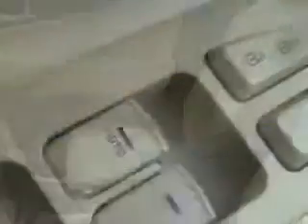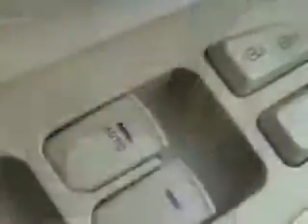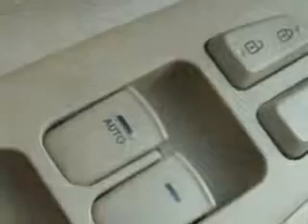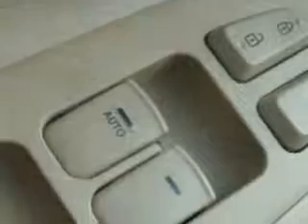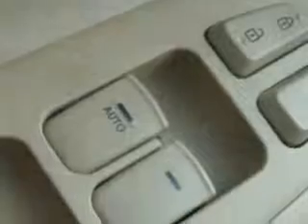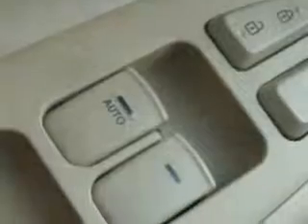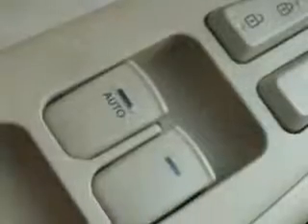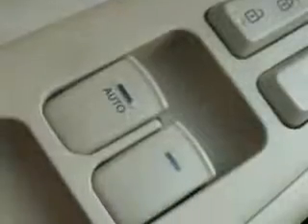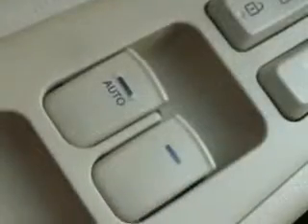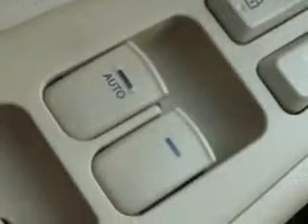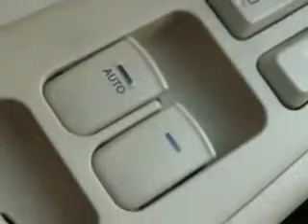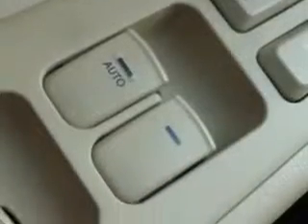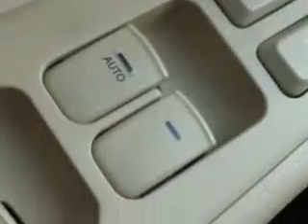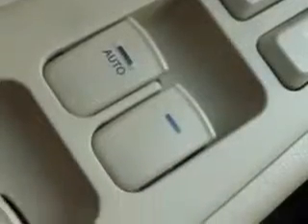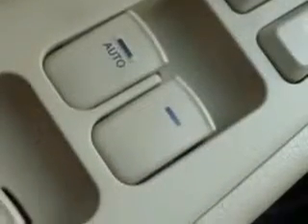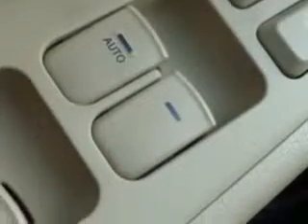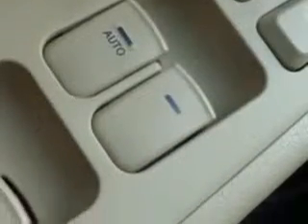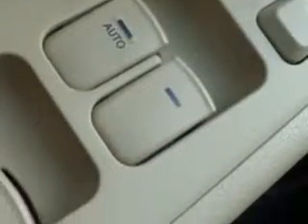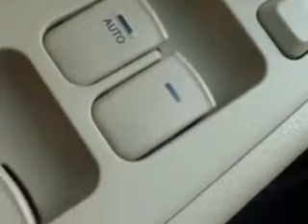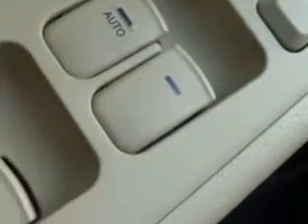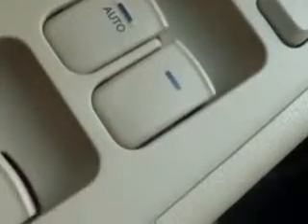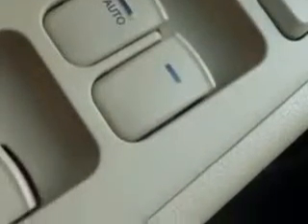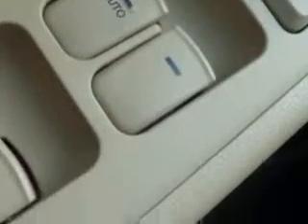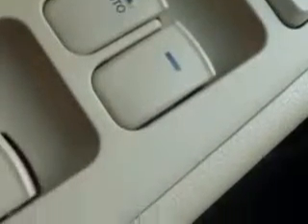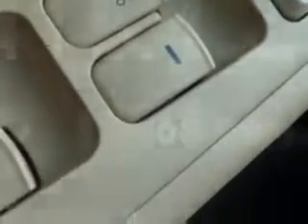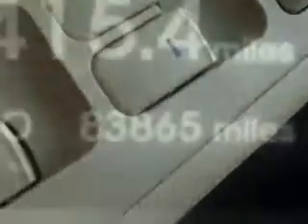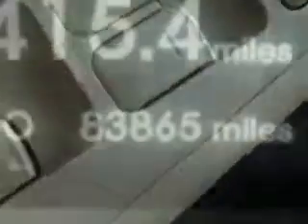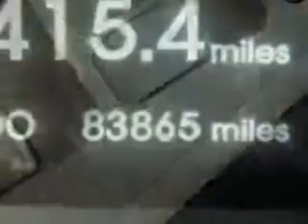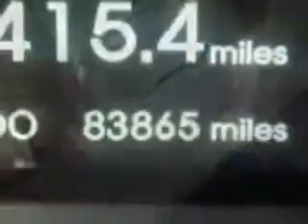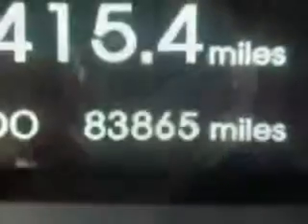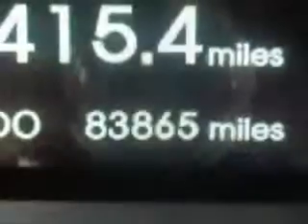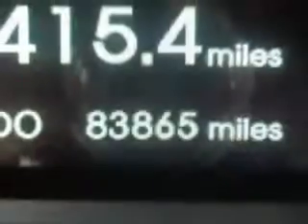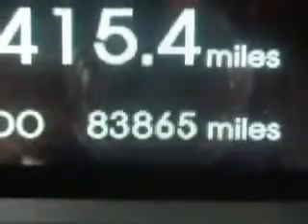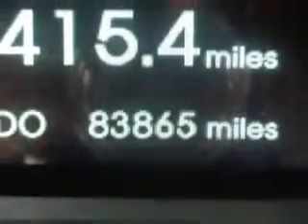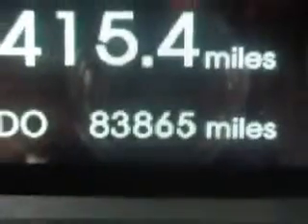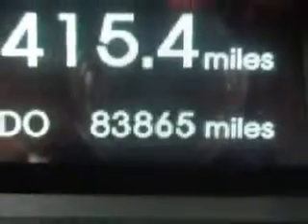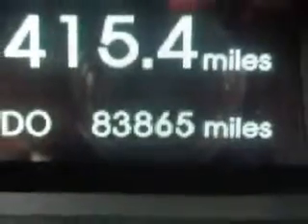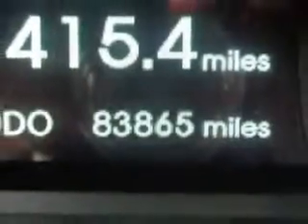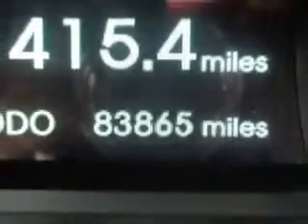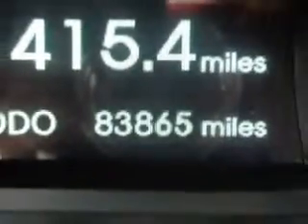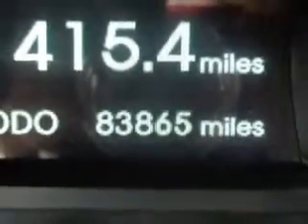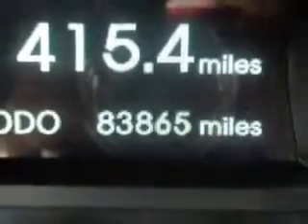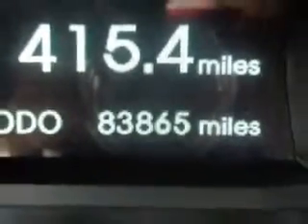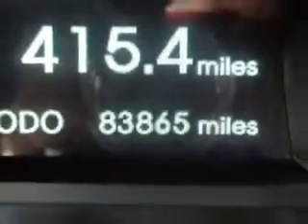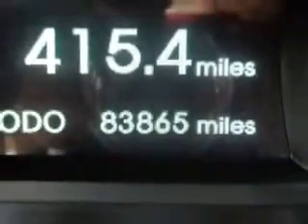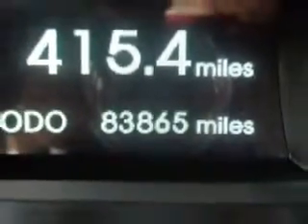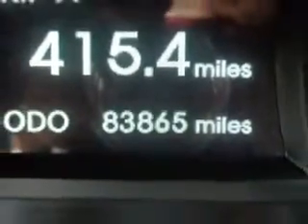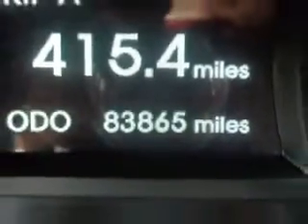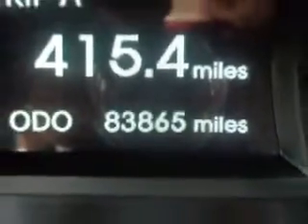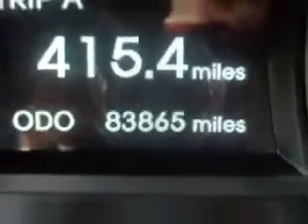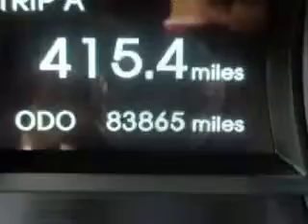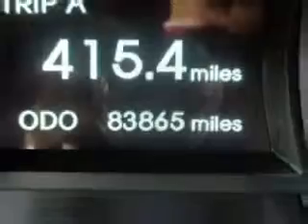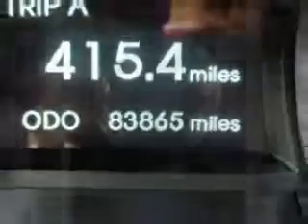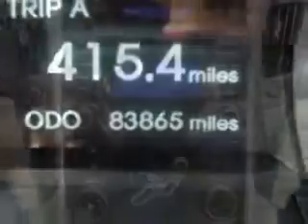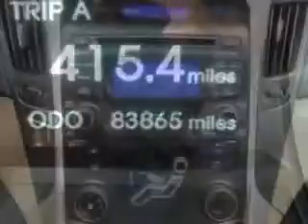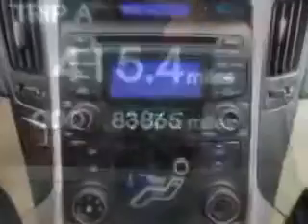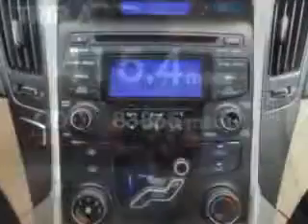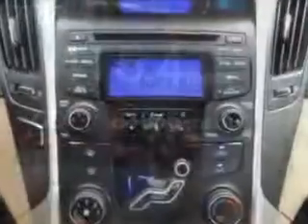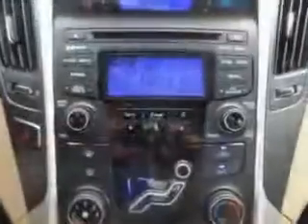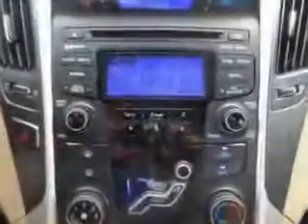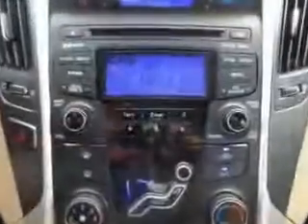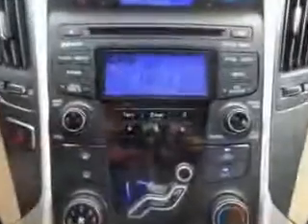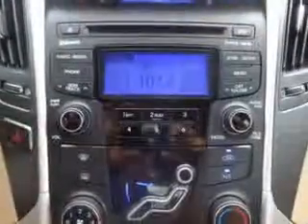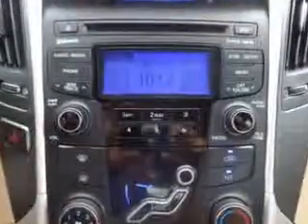Enjoy the drive and have peace of mind in this 2012 Hyundai Sonata. See us at Royston Hyundai today.